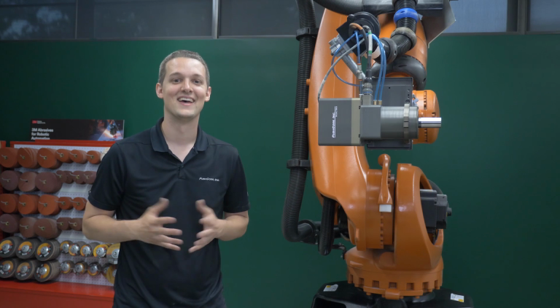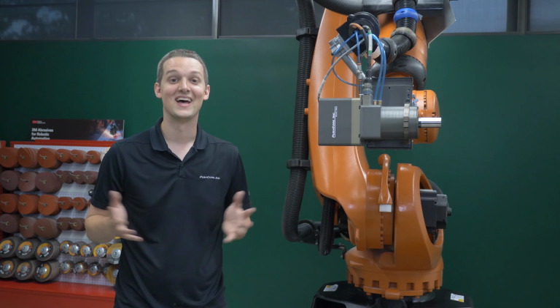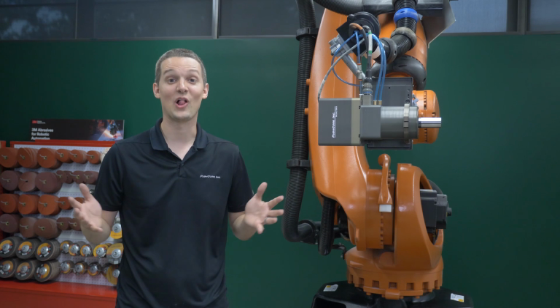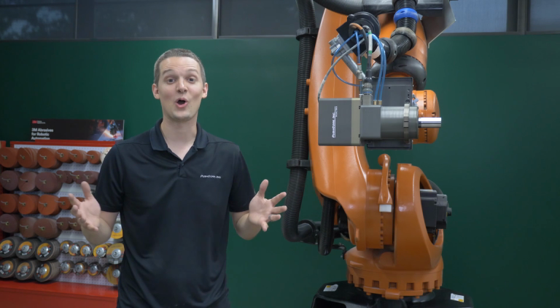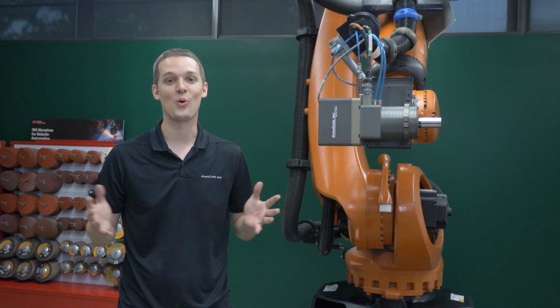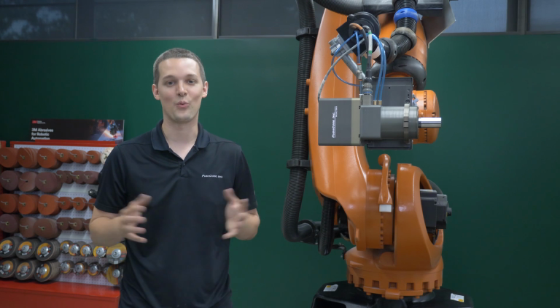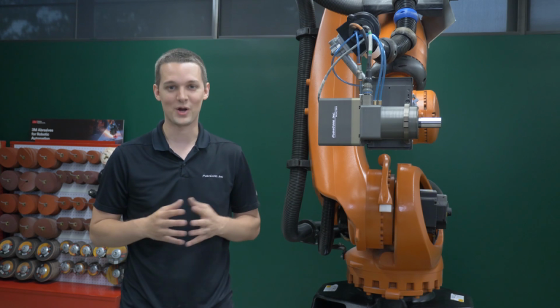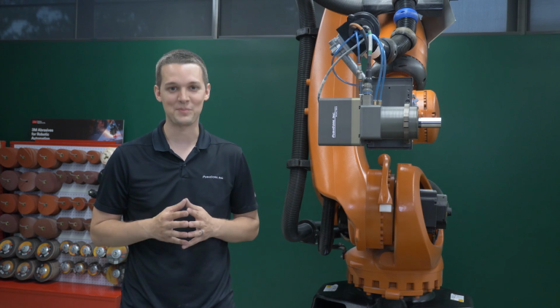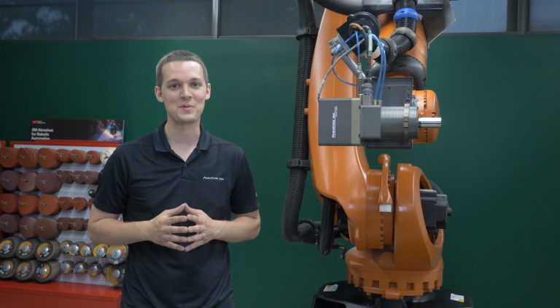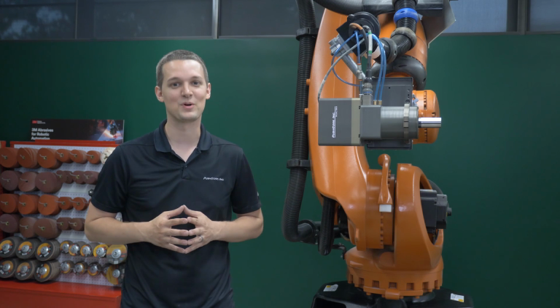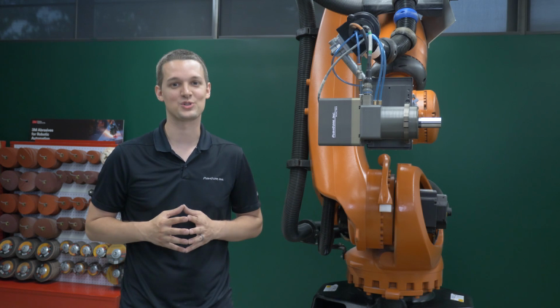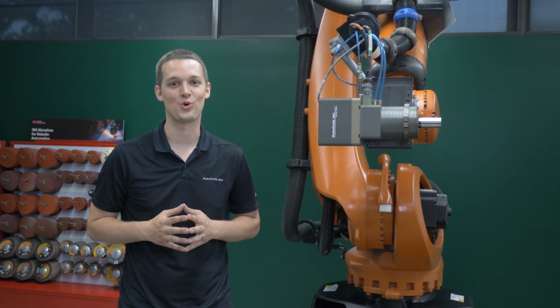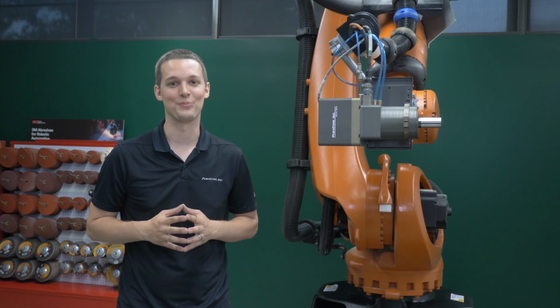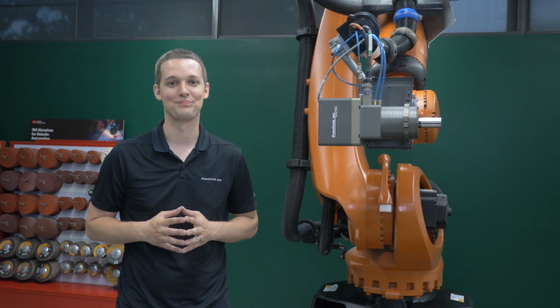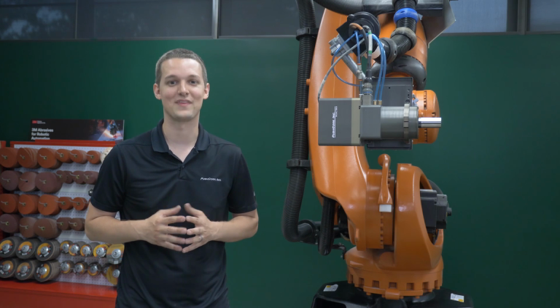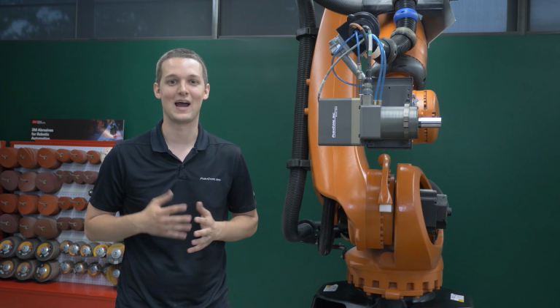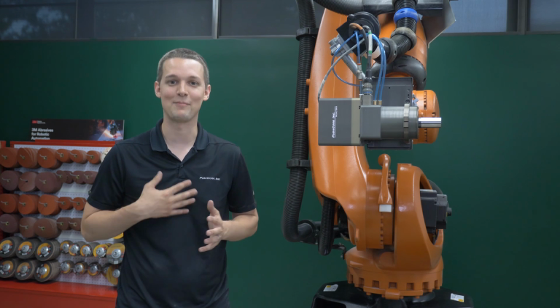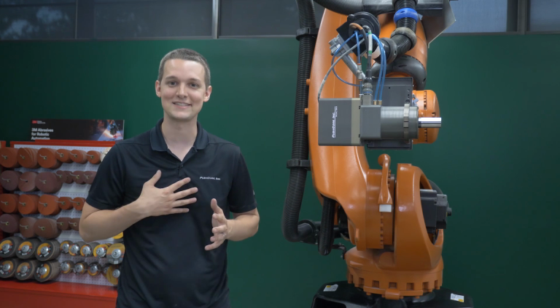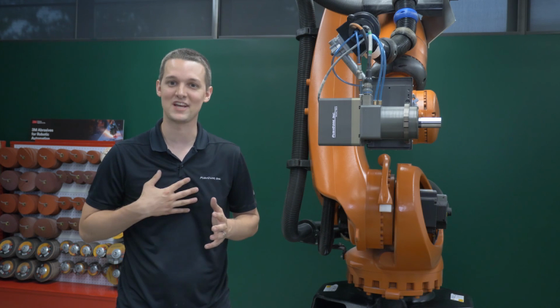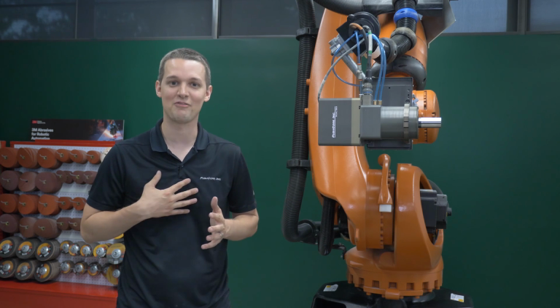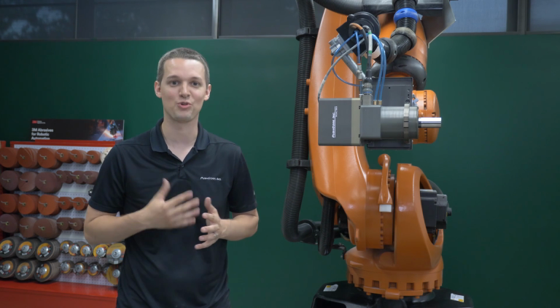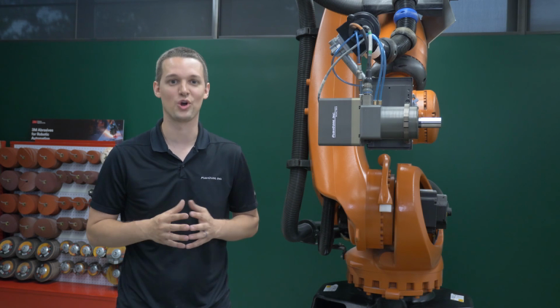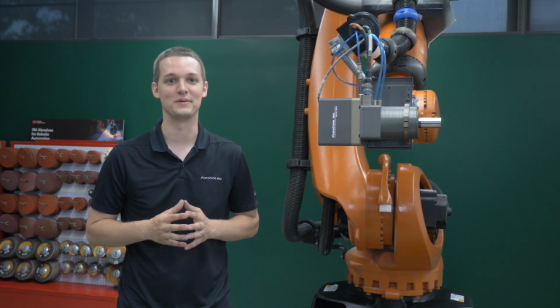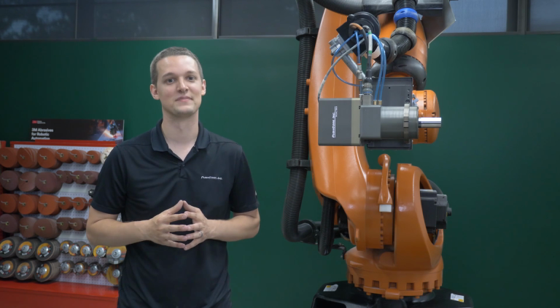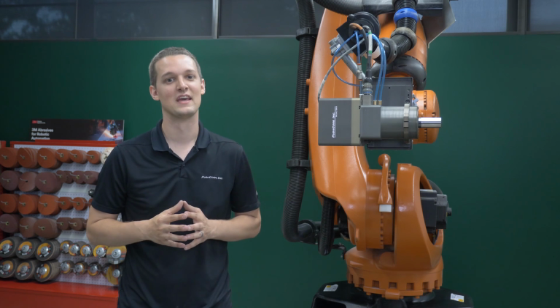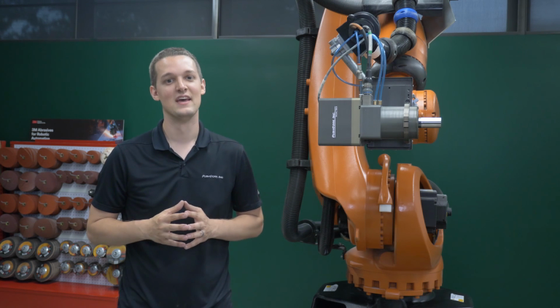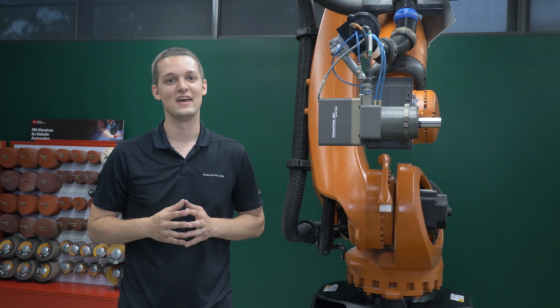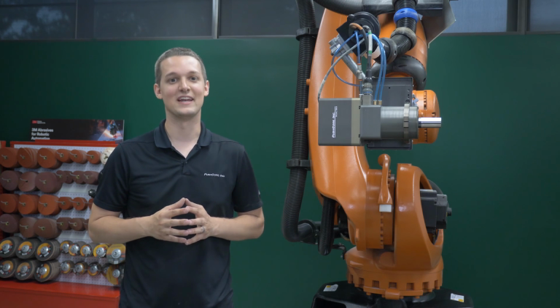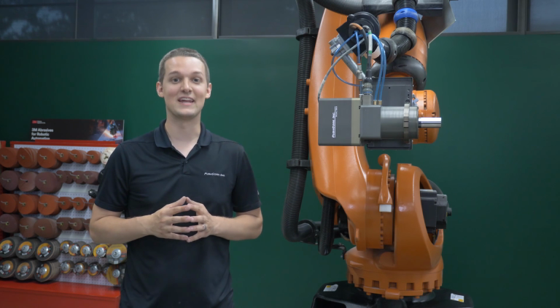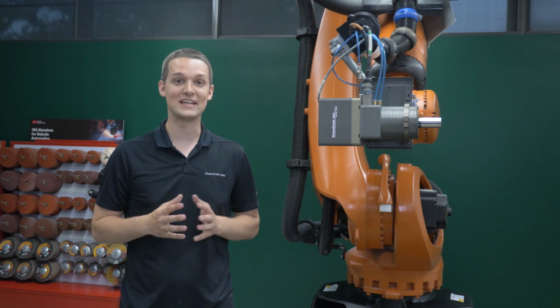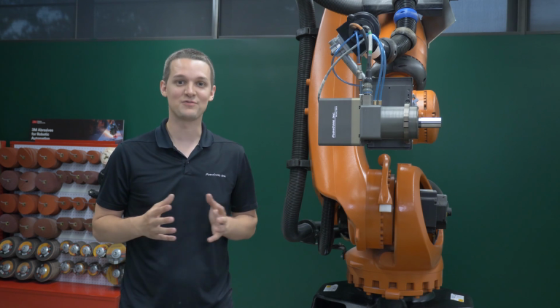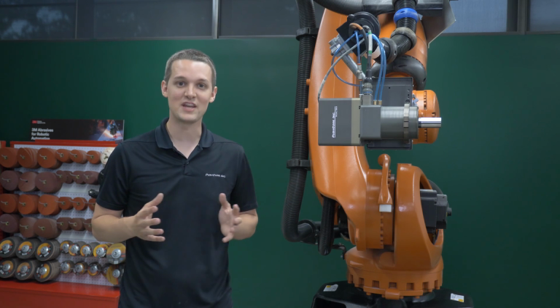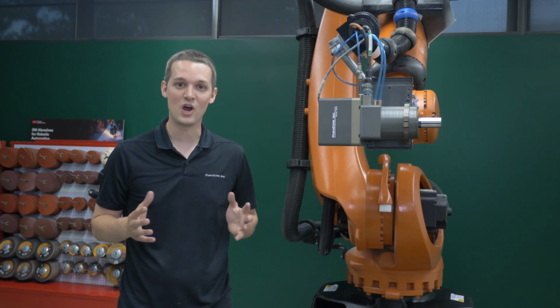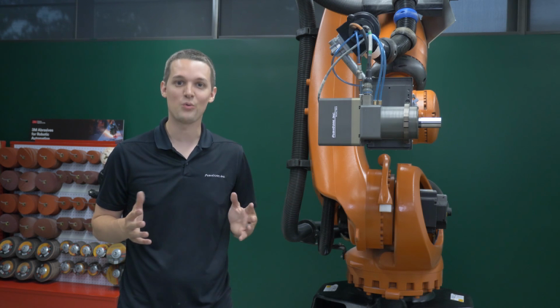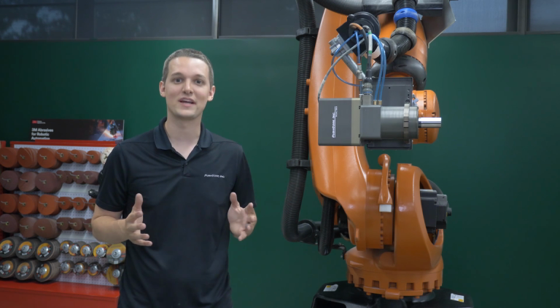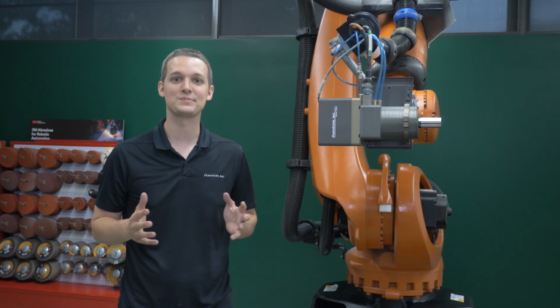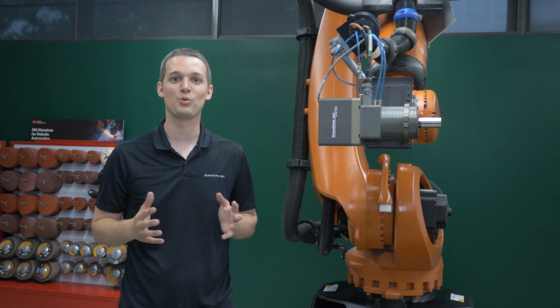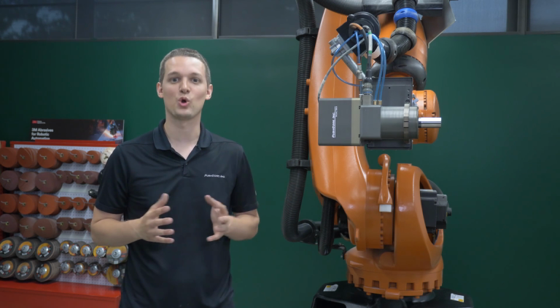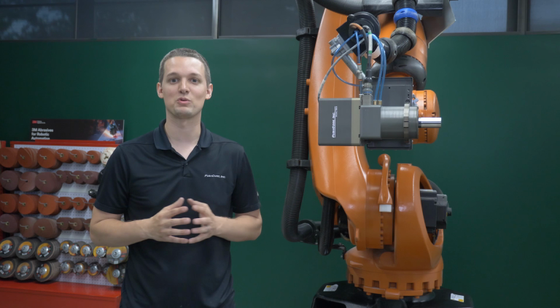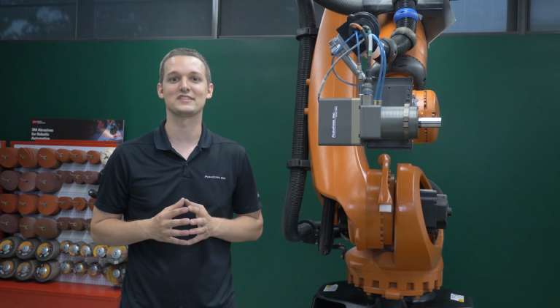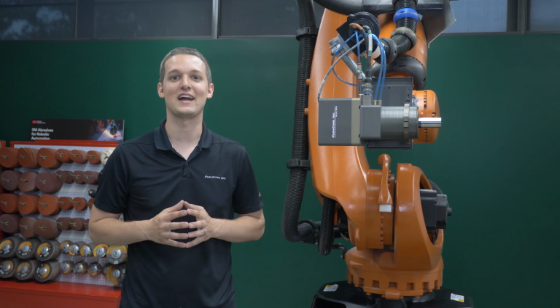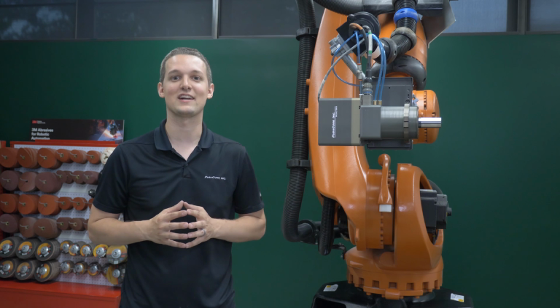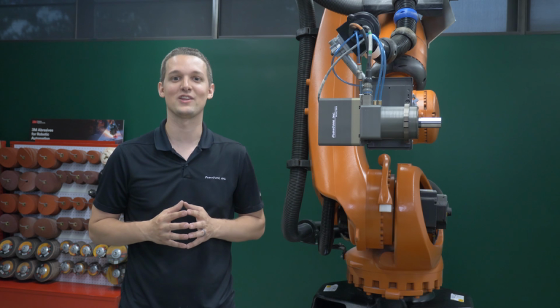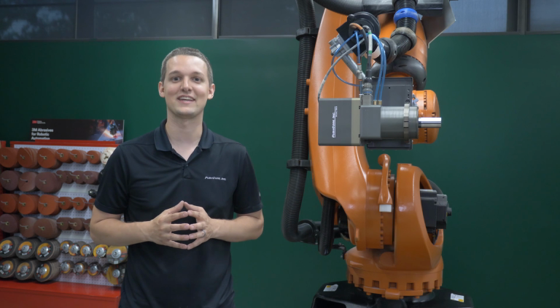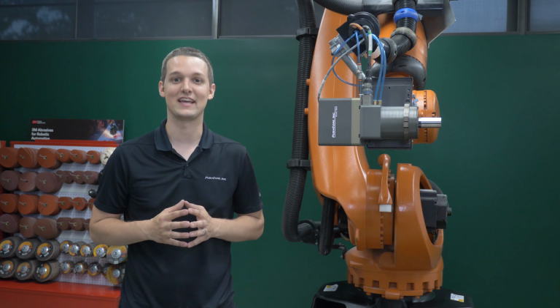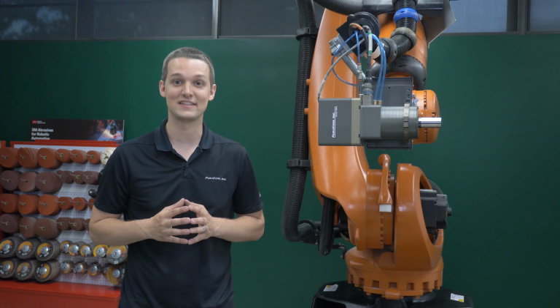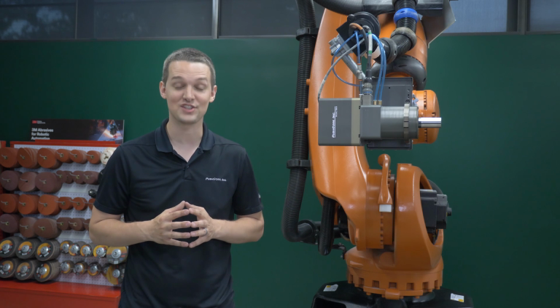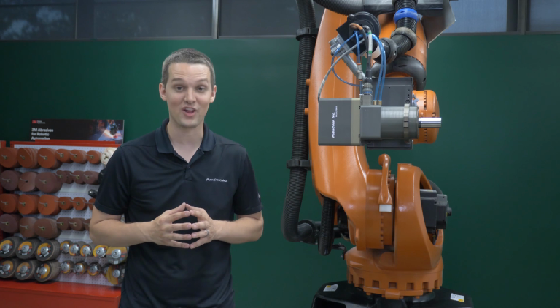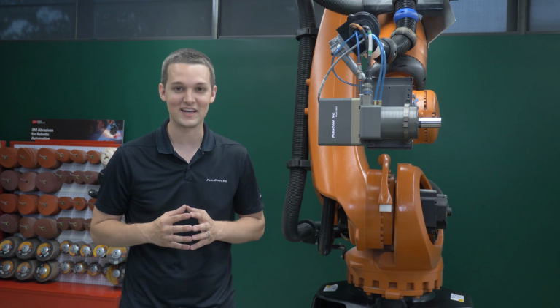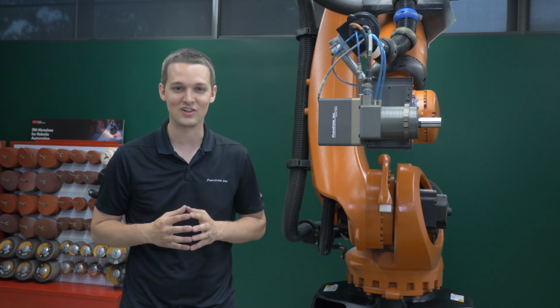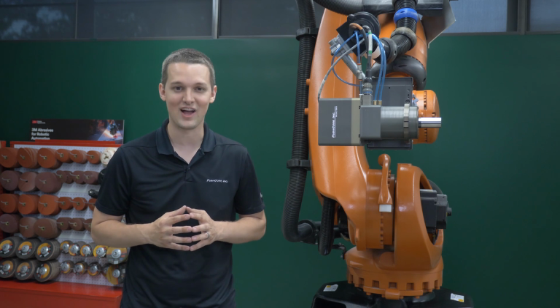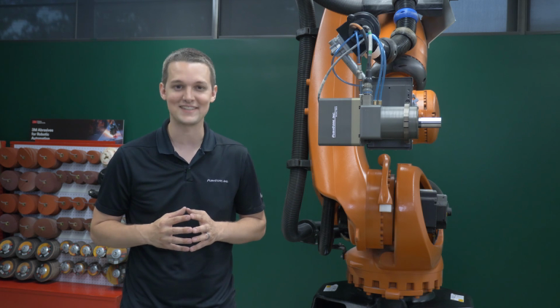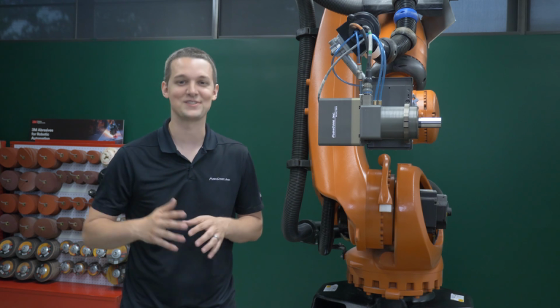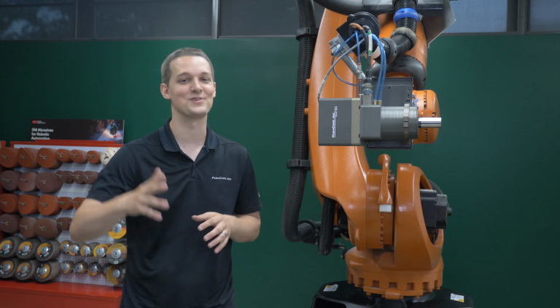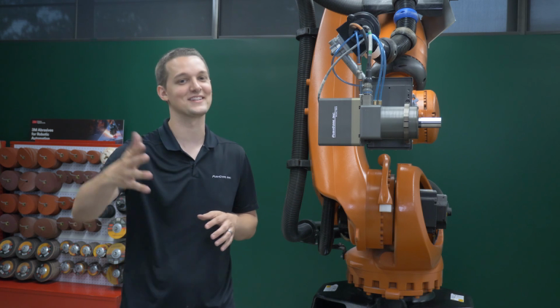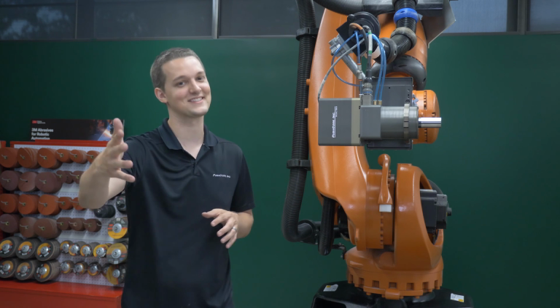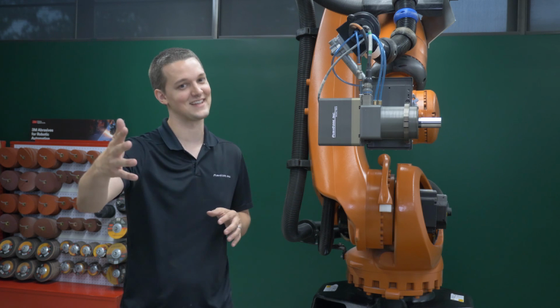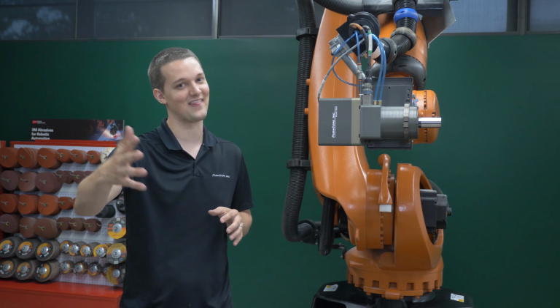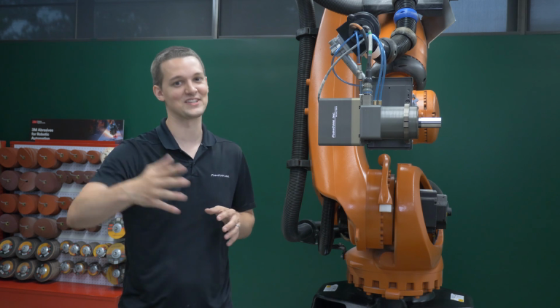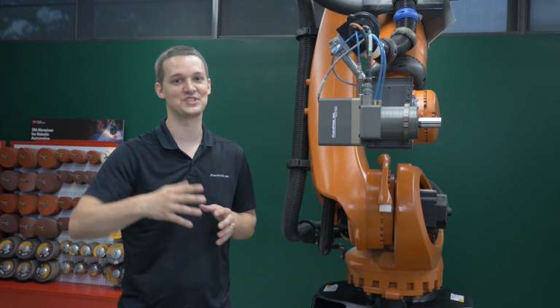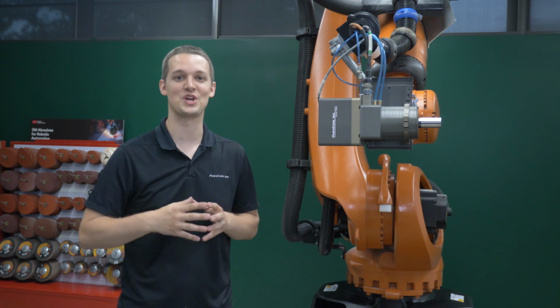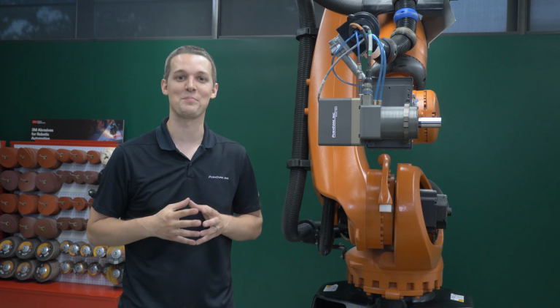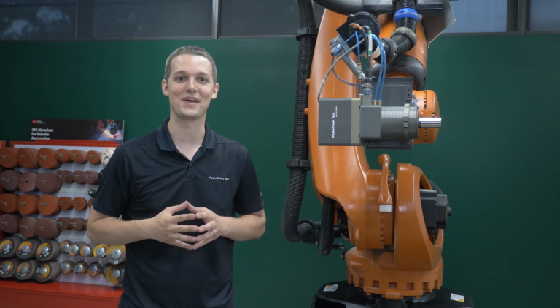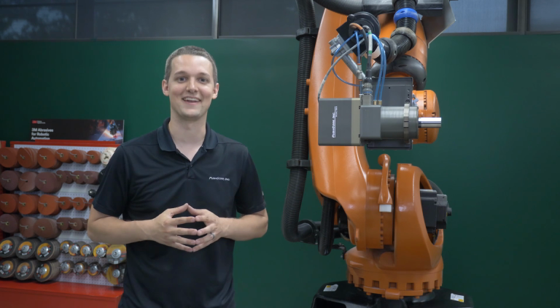Hello, welcome to Push Corp. I'm Isaiah Flora. In today's video we explore recycling insulated glass units. Let's jump in.